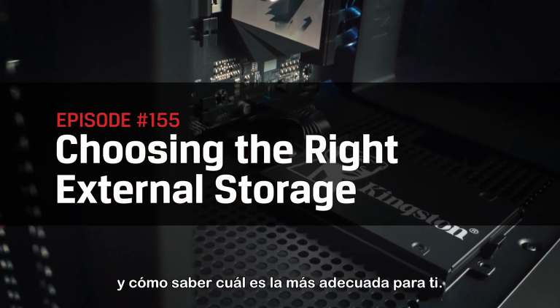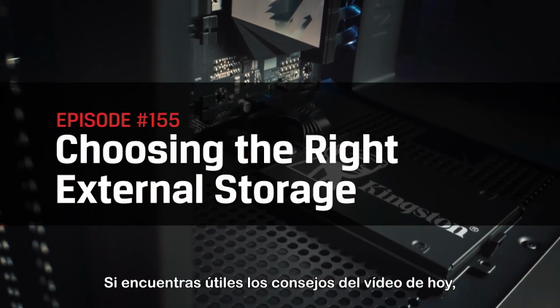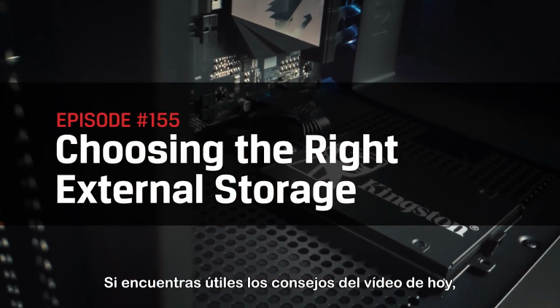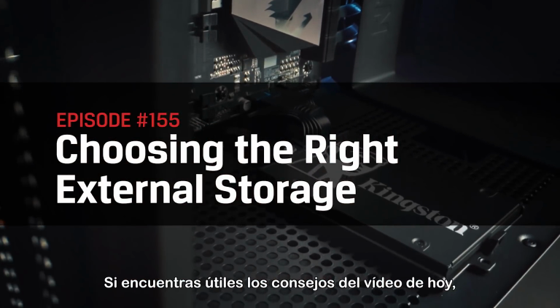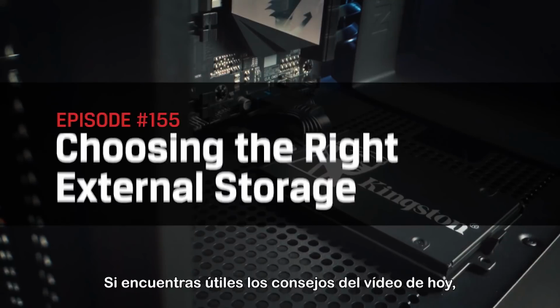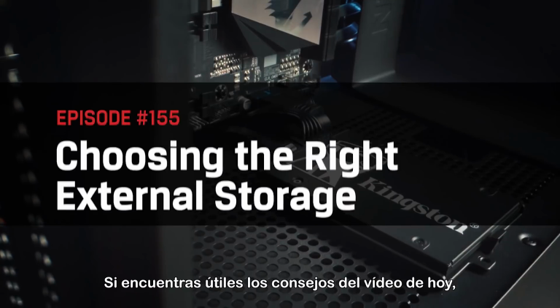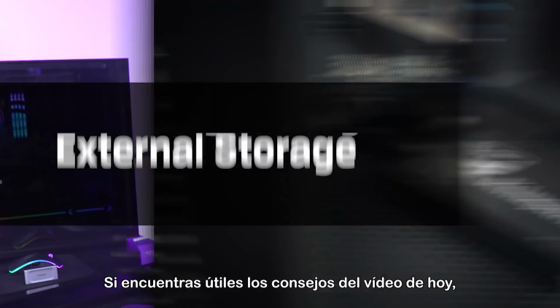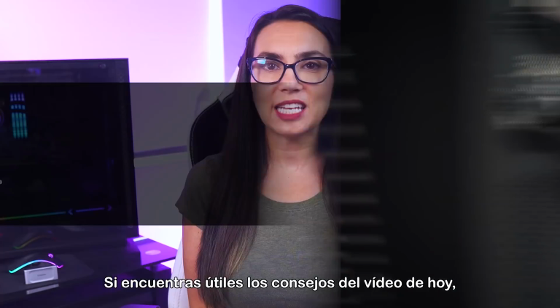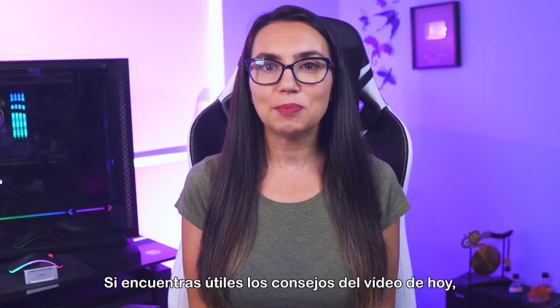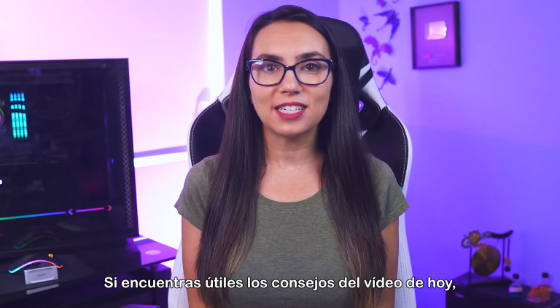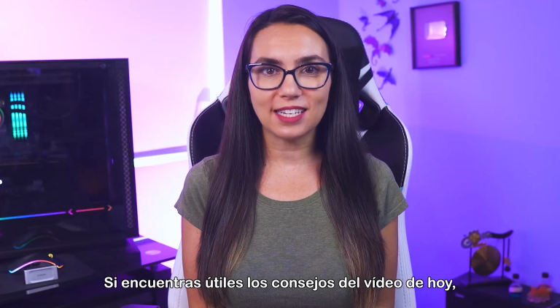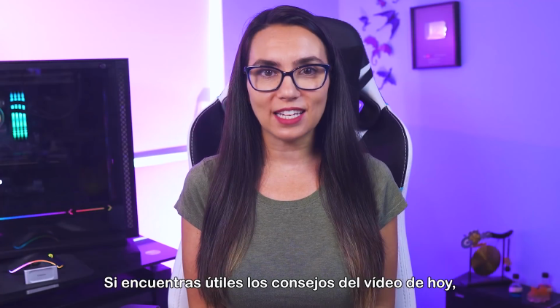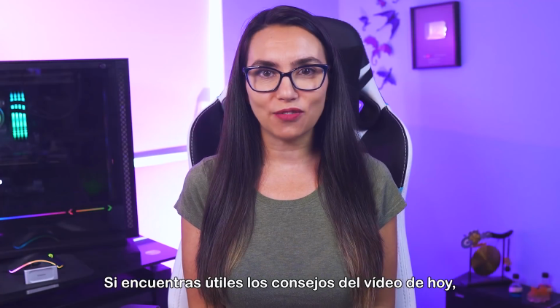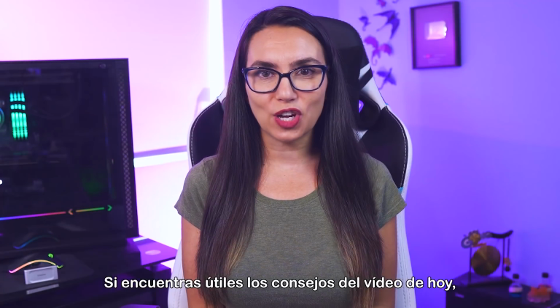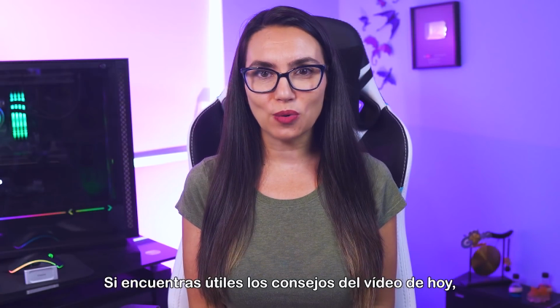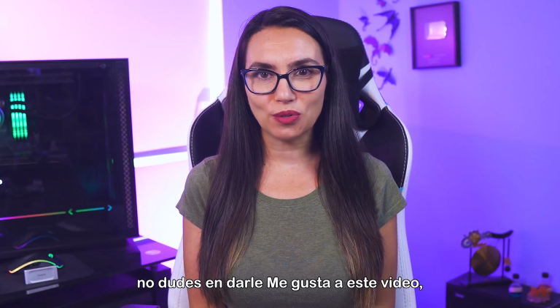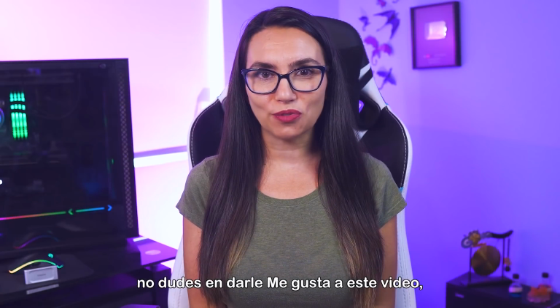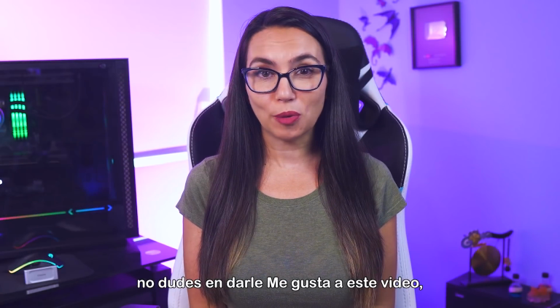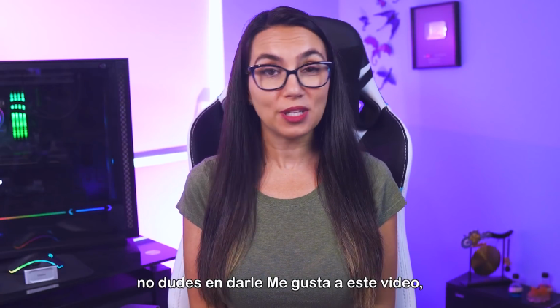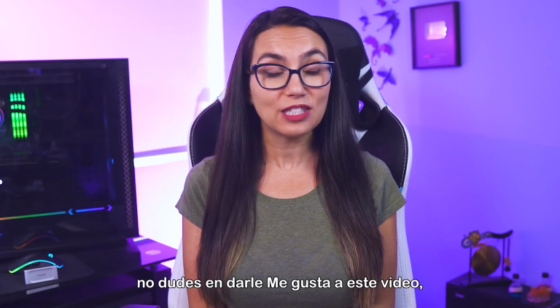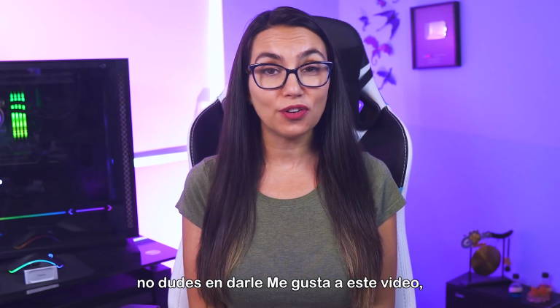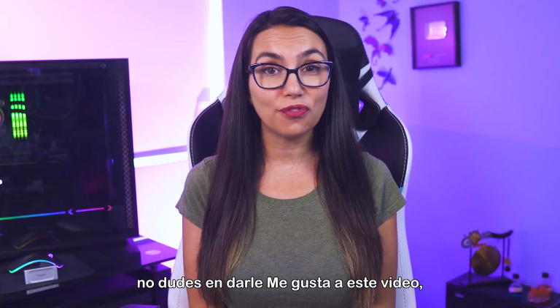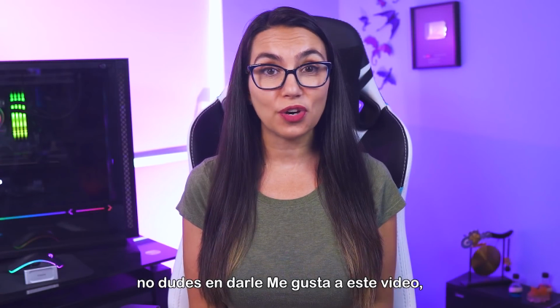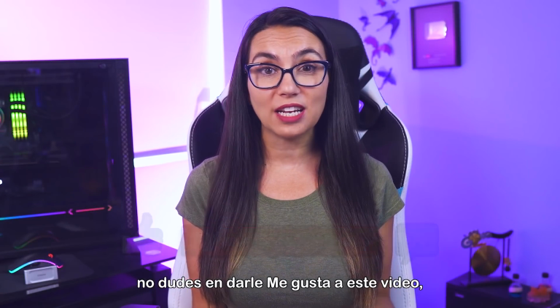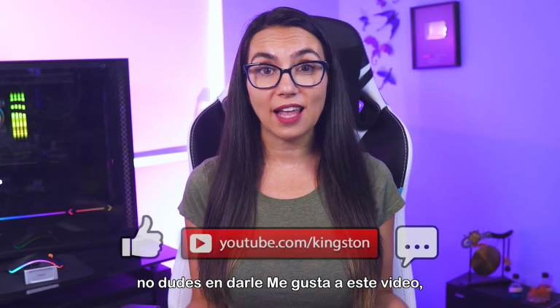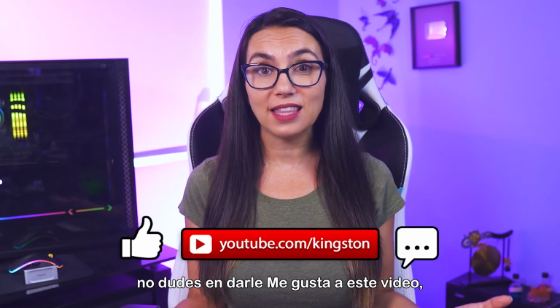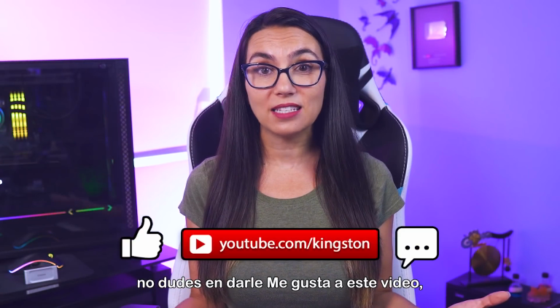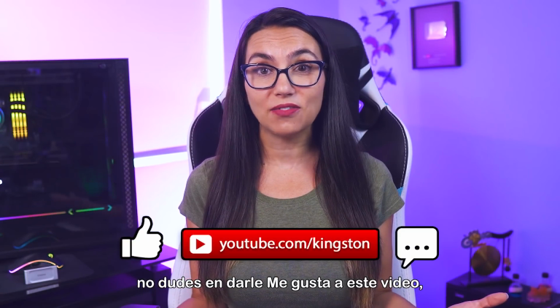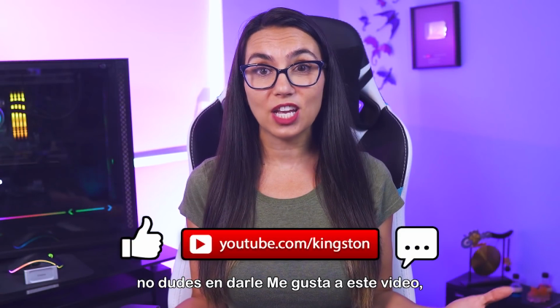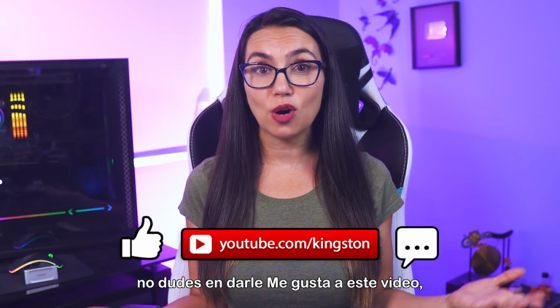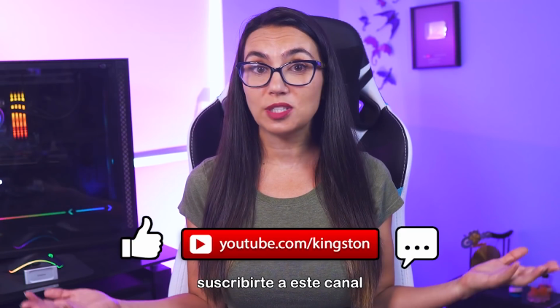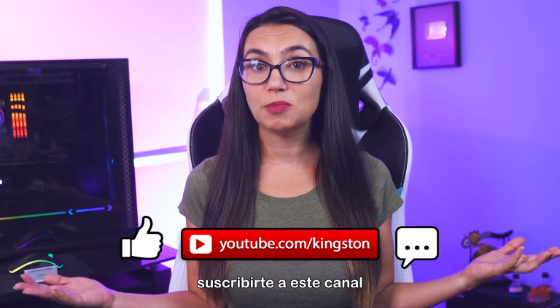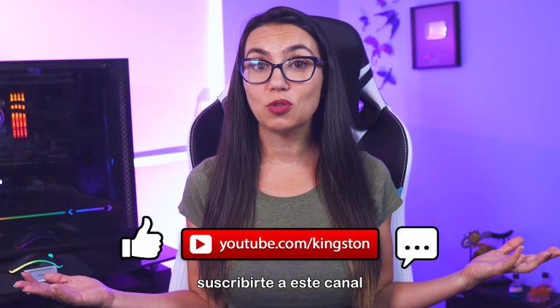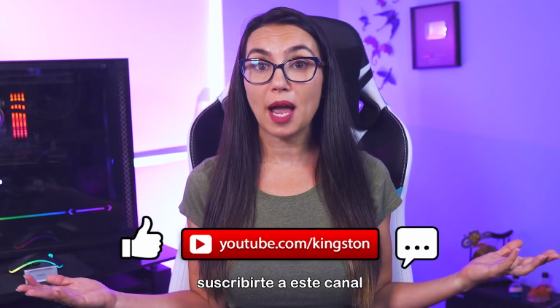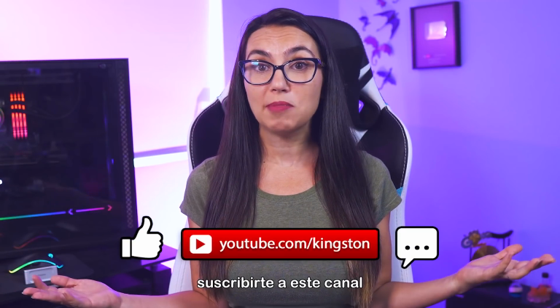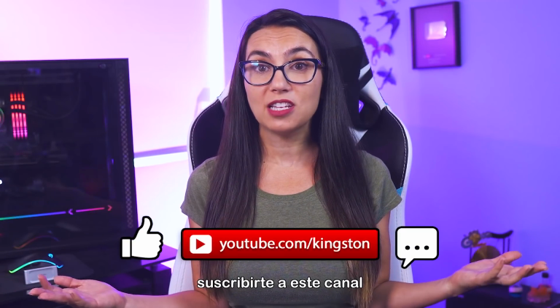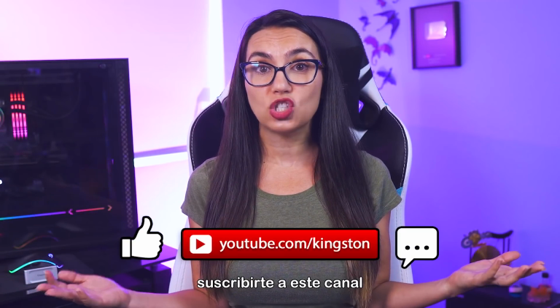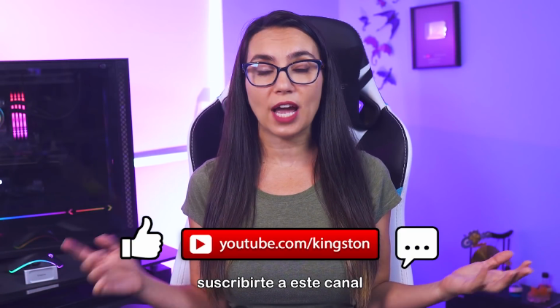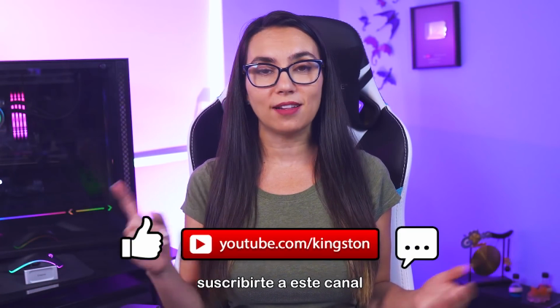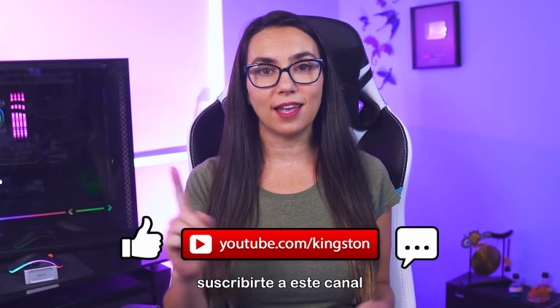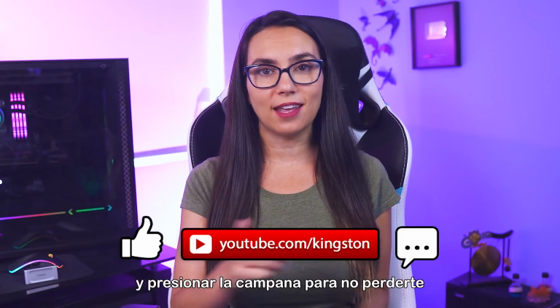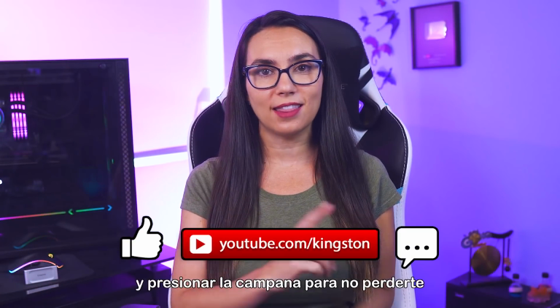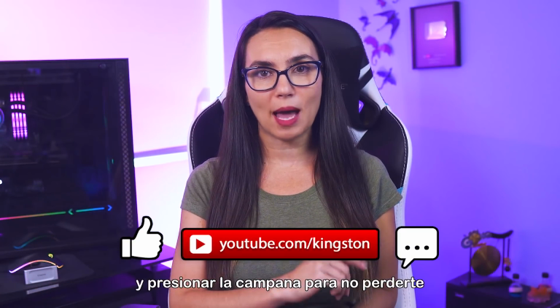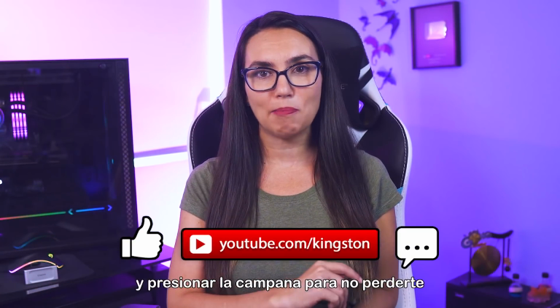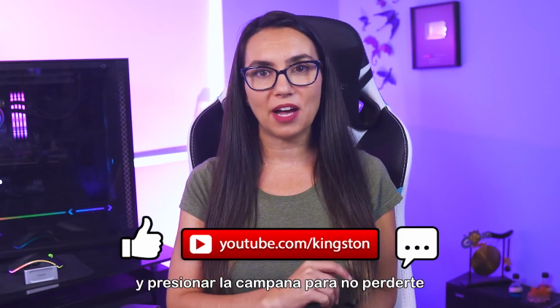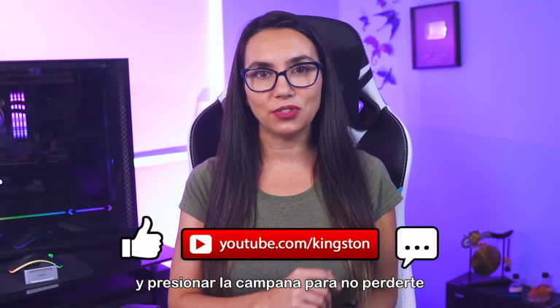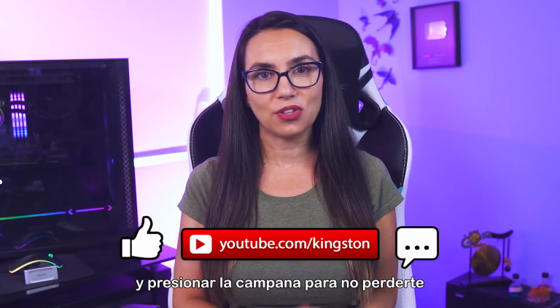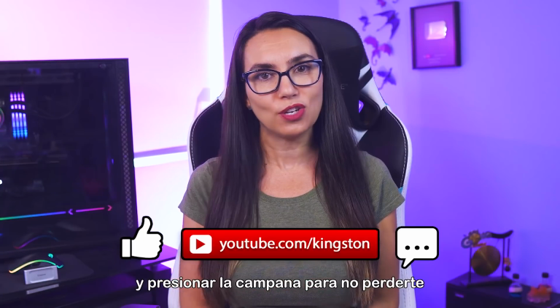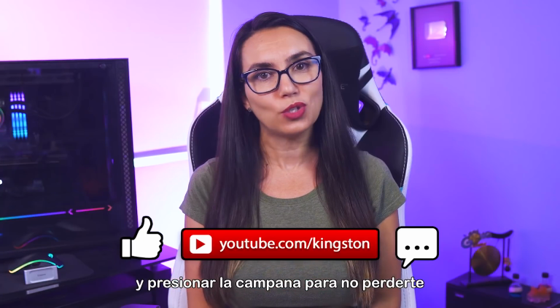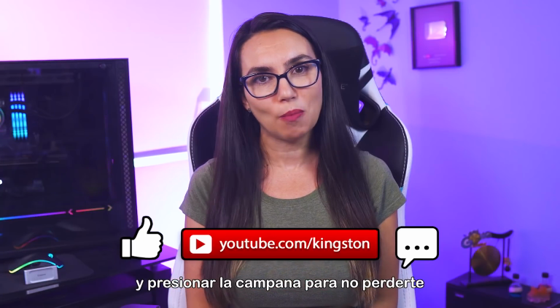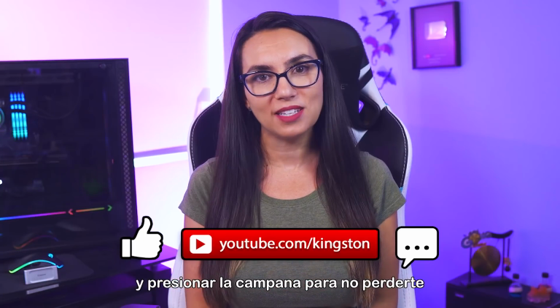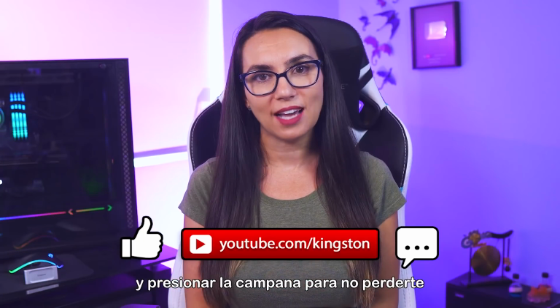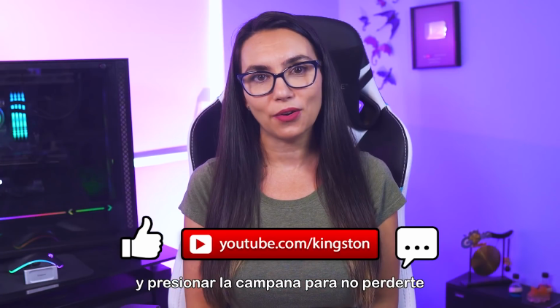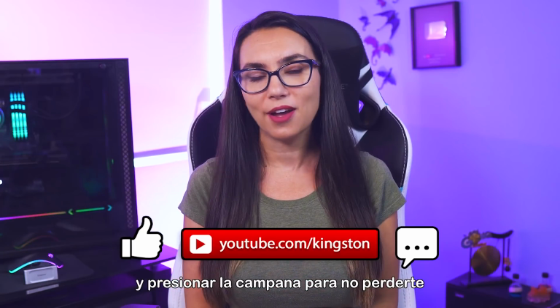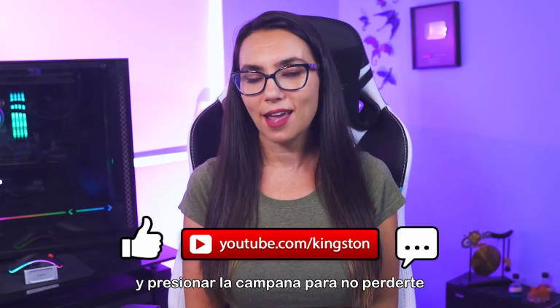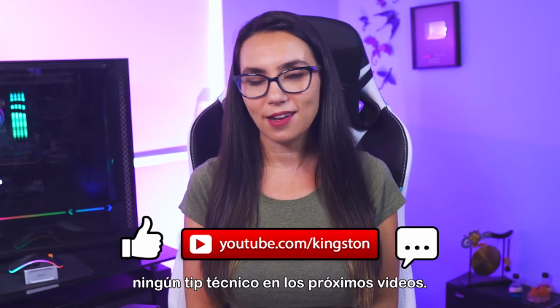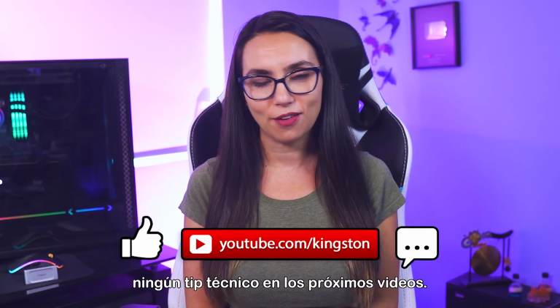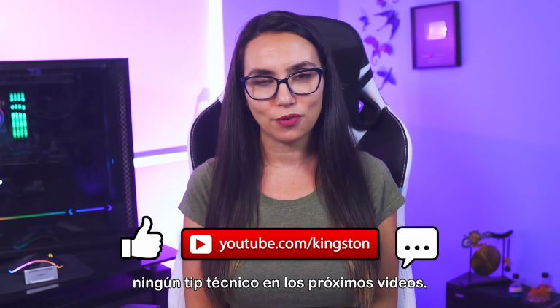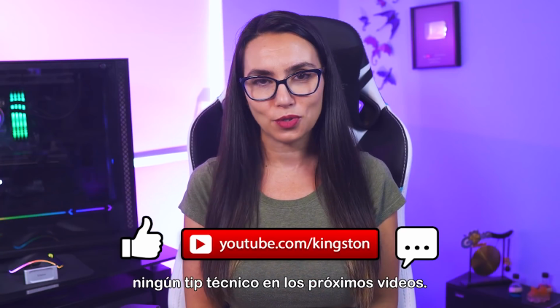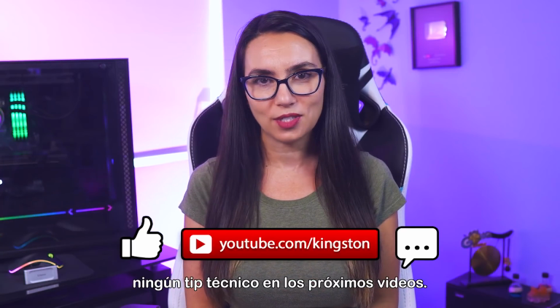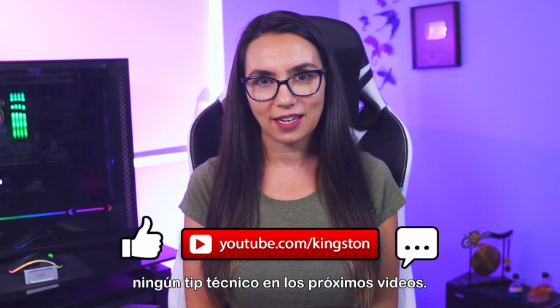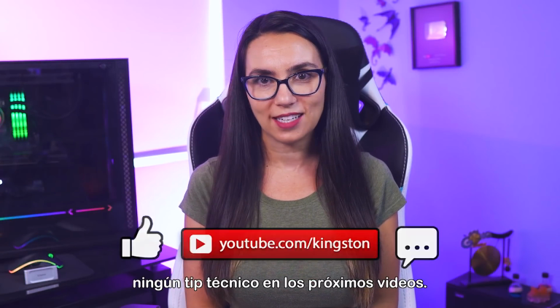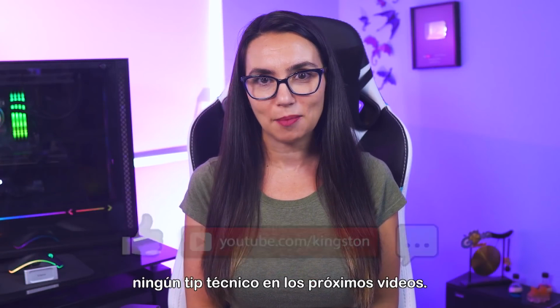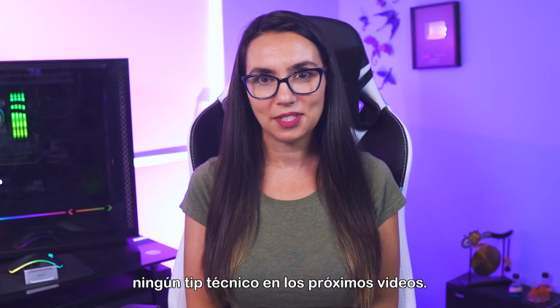If you find the tips in today's video useful, please feel free to like this video, subscribe to this channel, and hit that bell so that you don't miss out on any future tech tips.